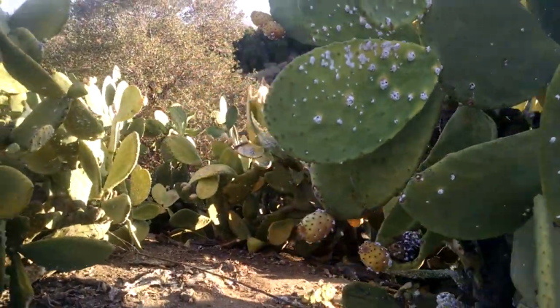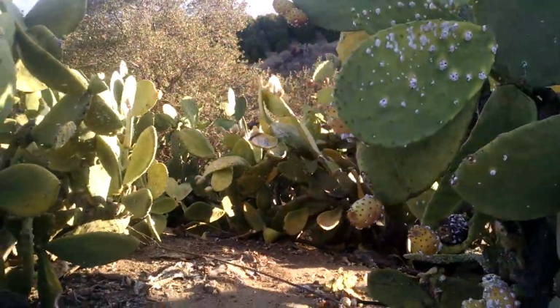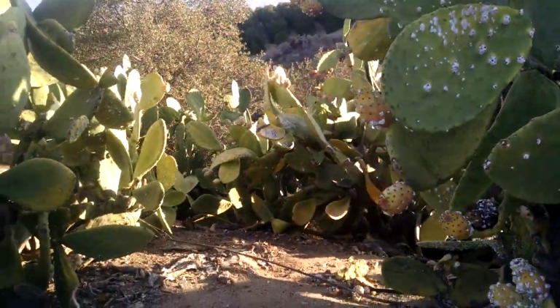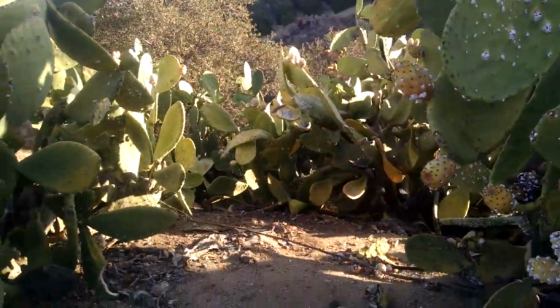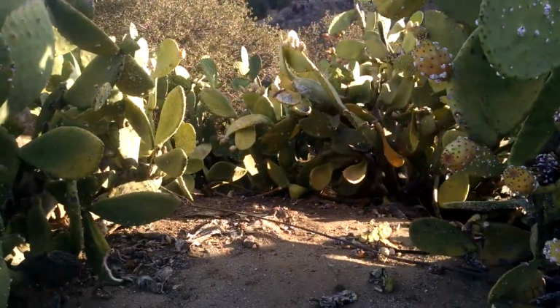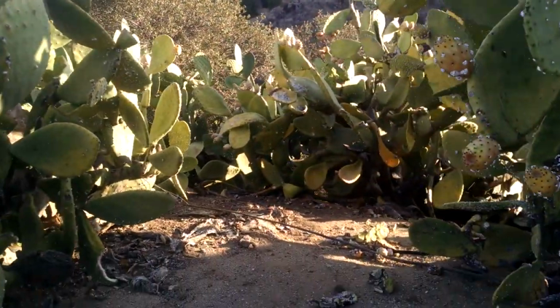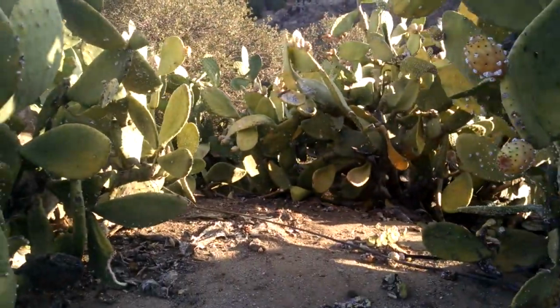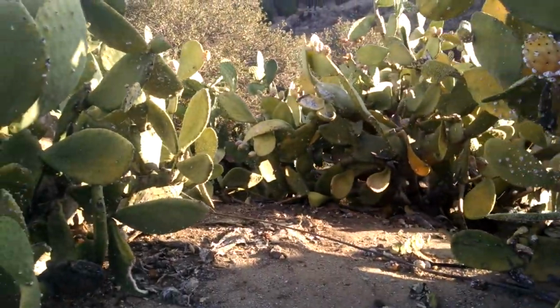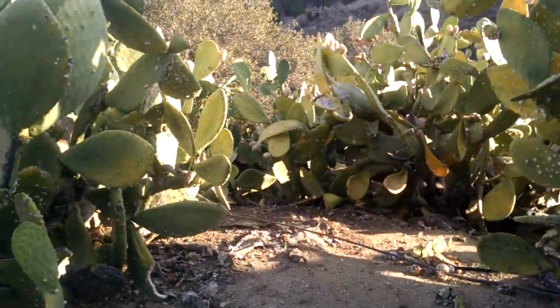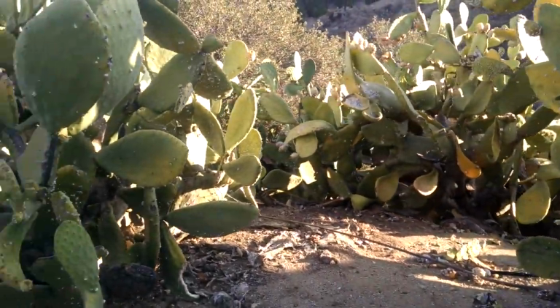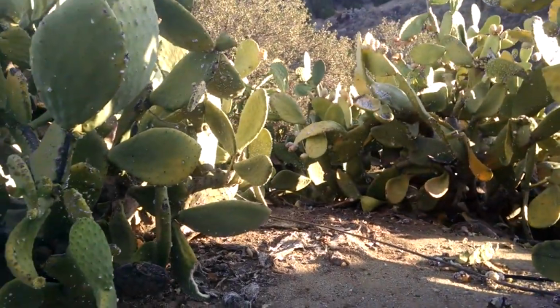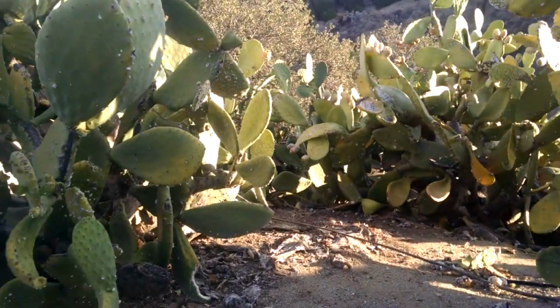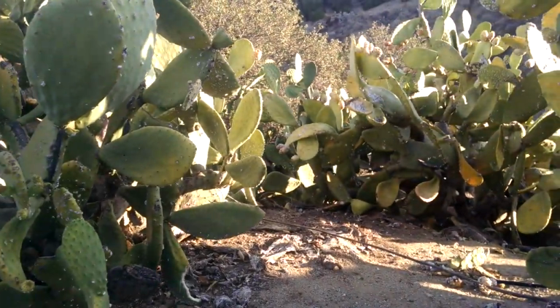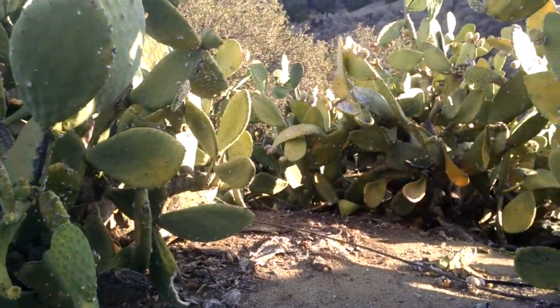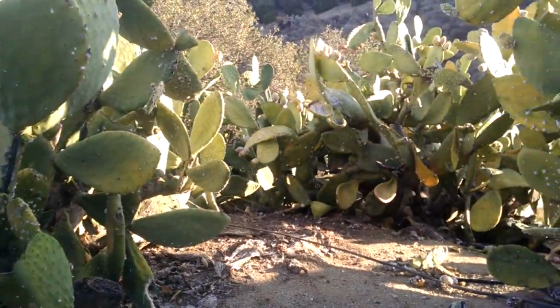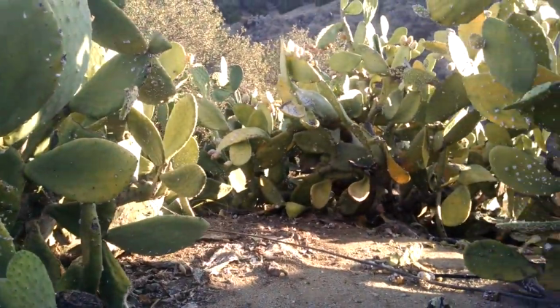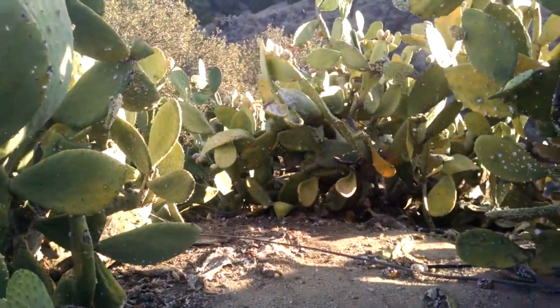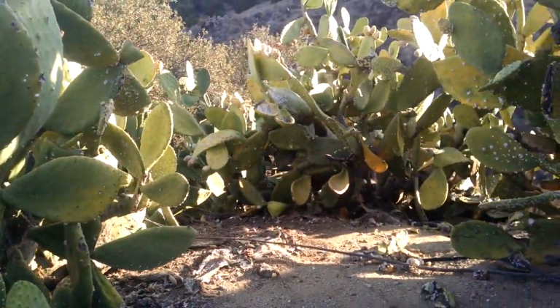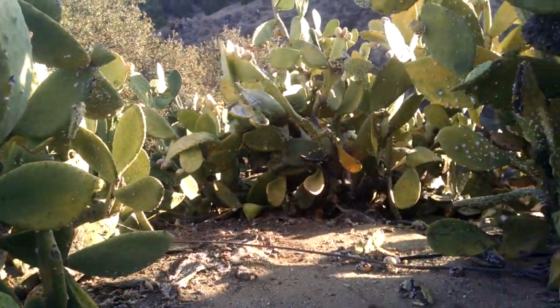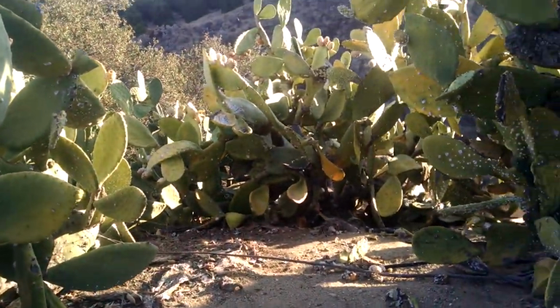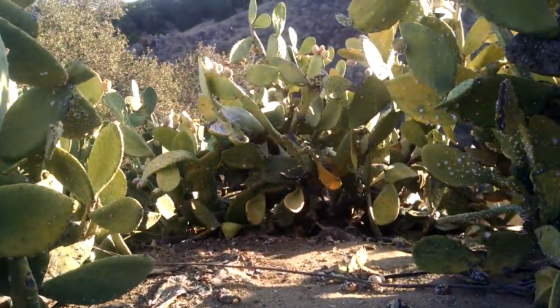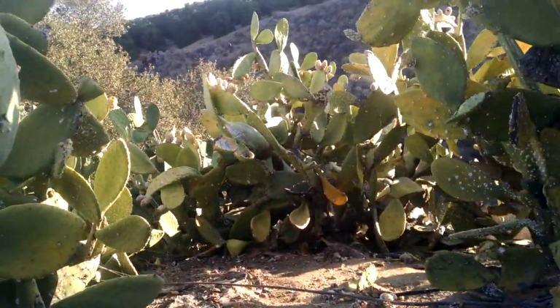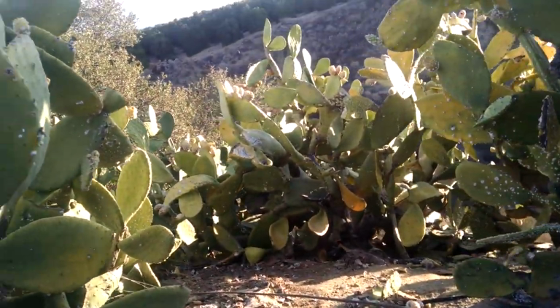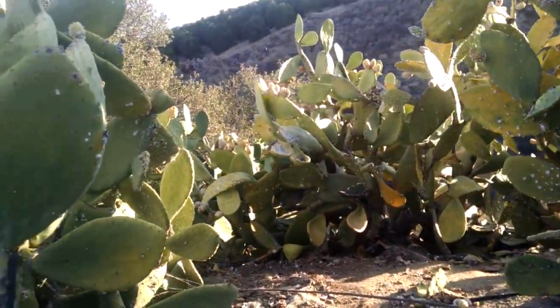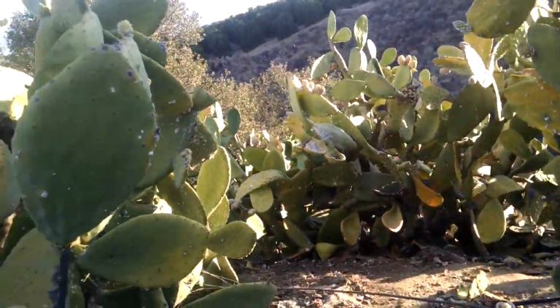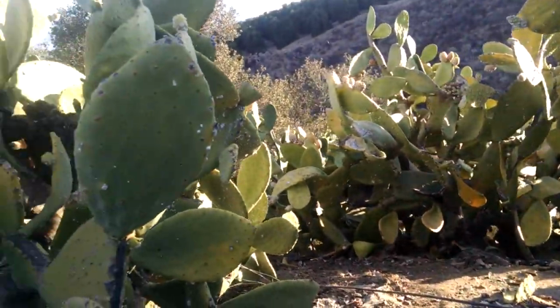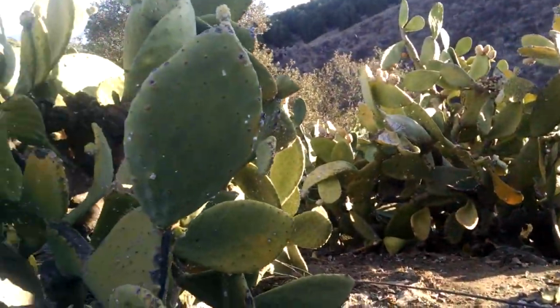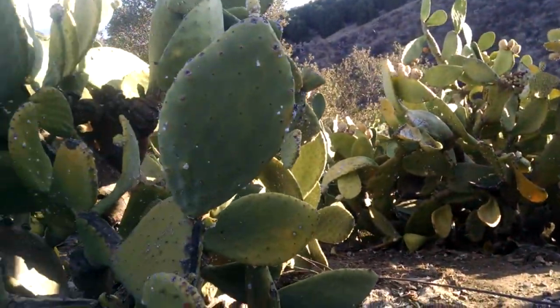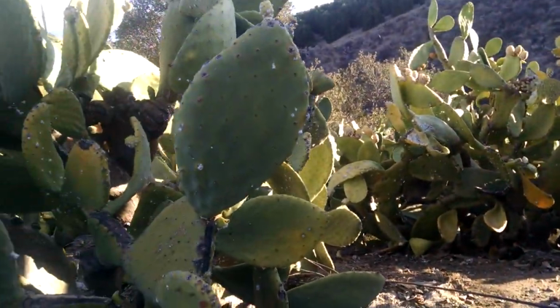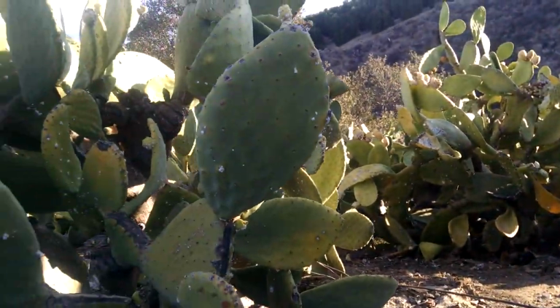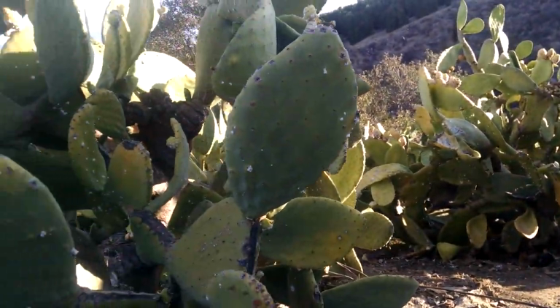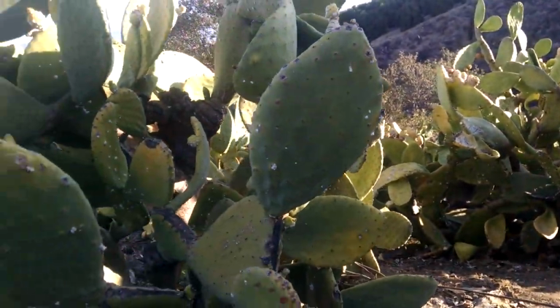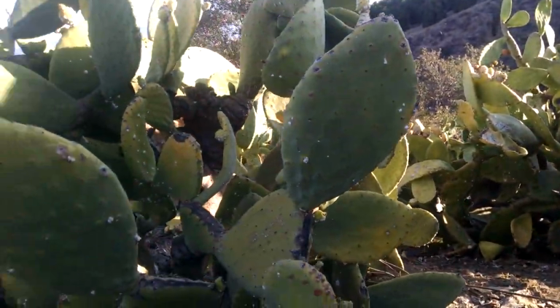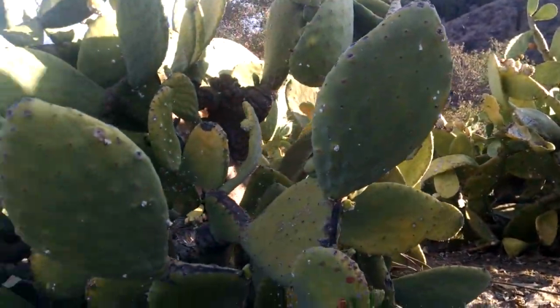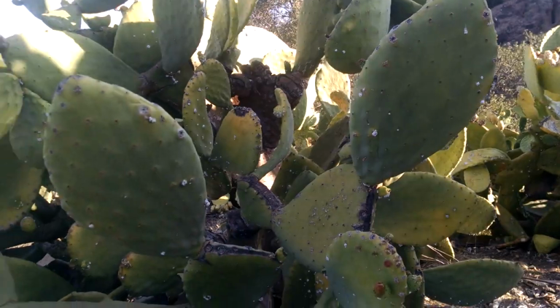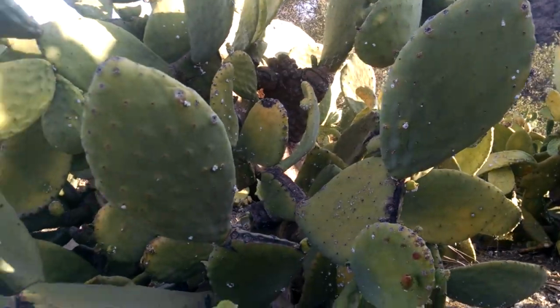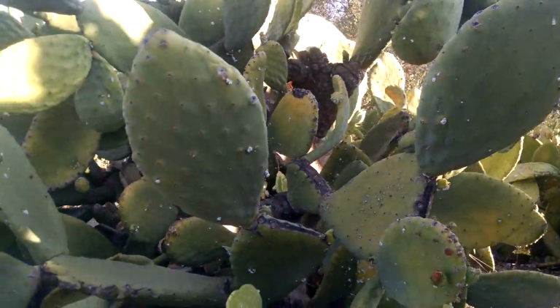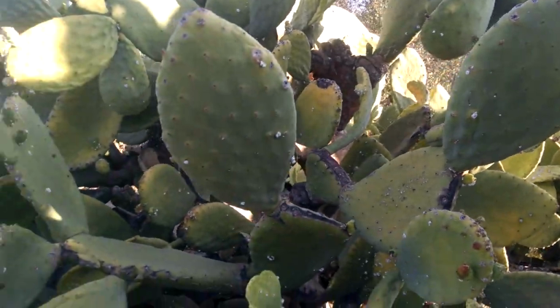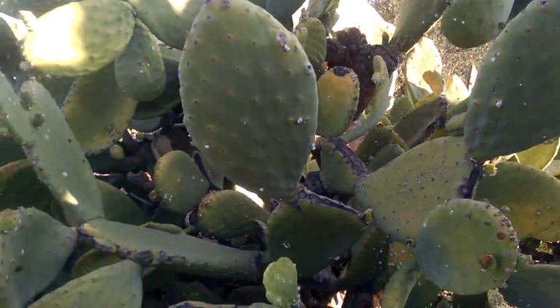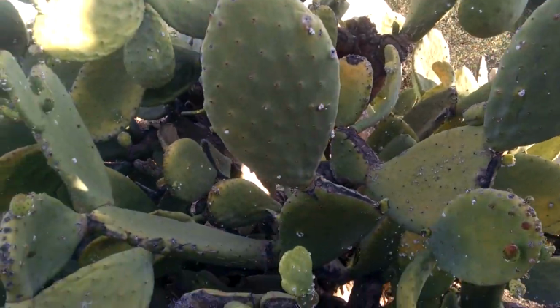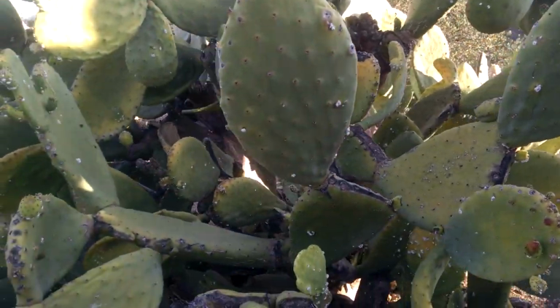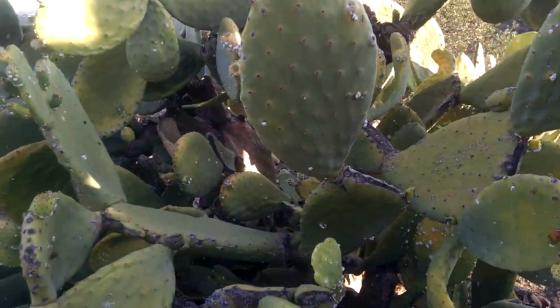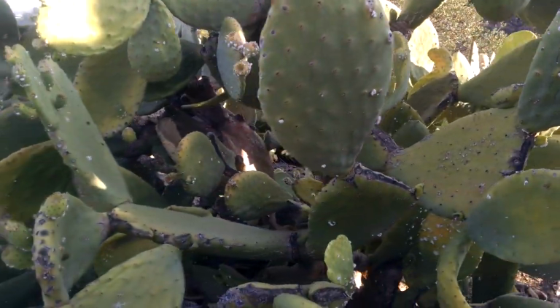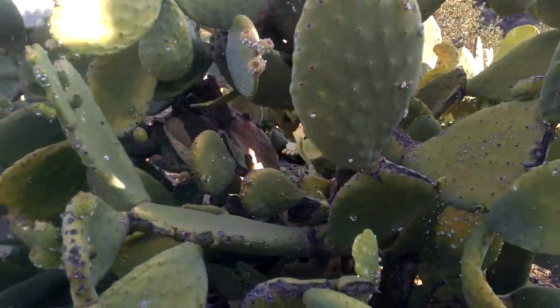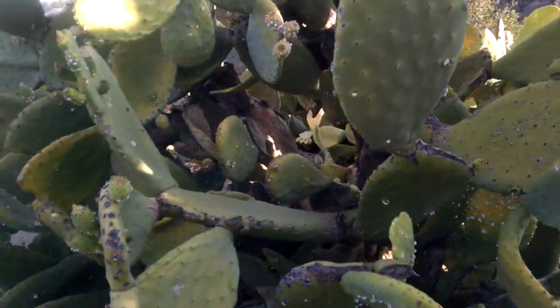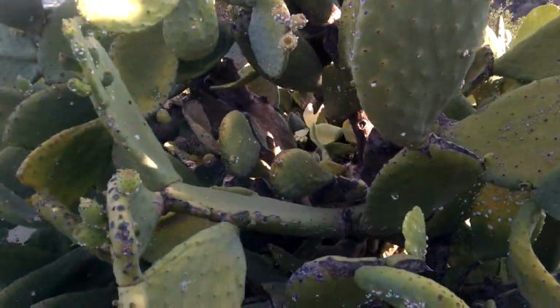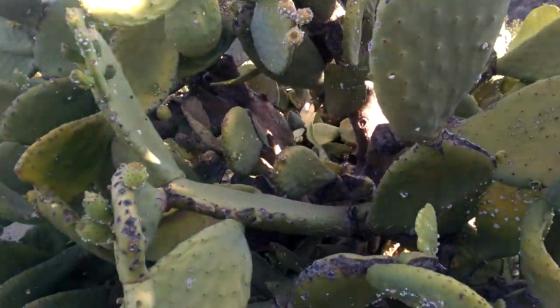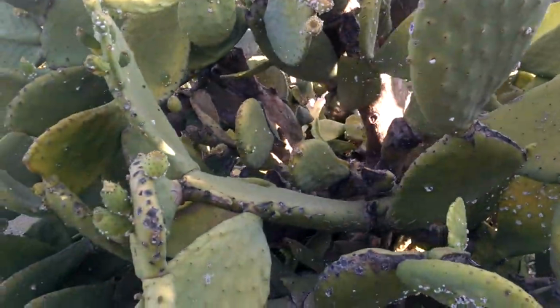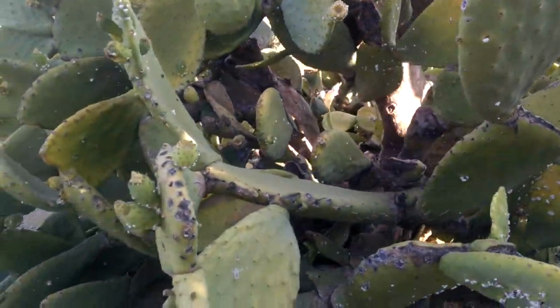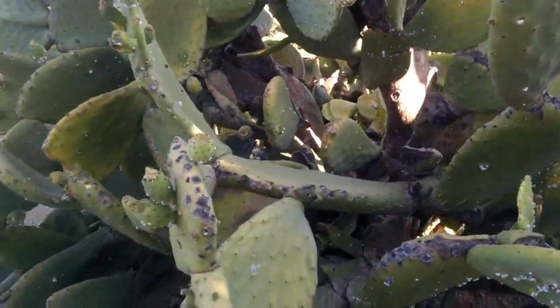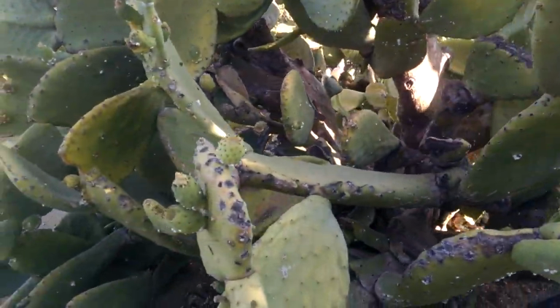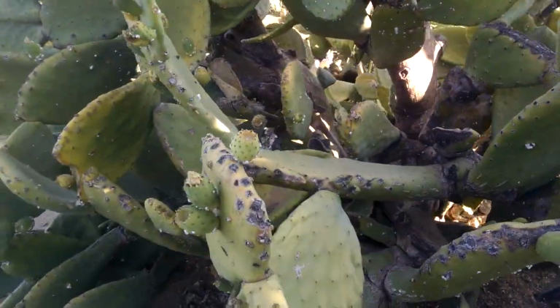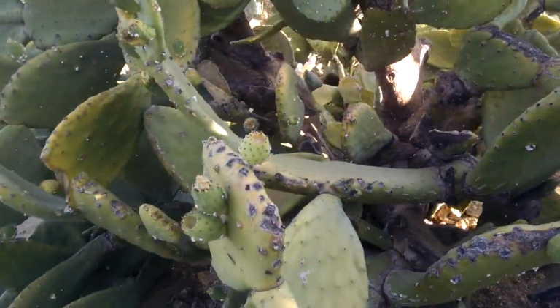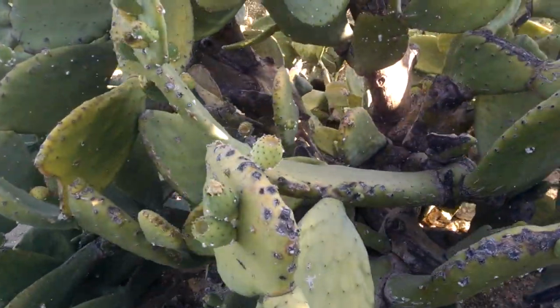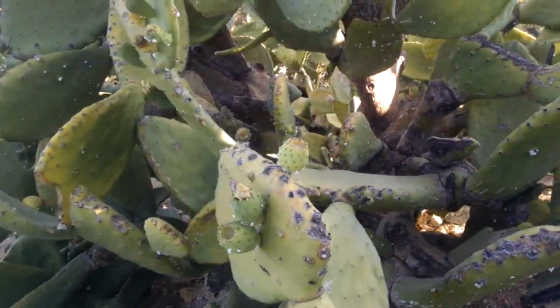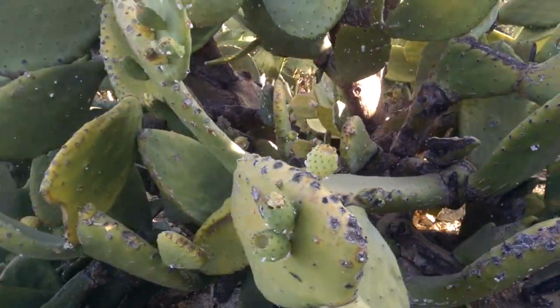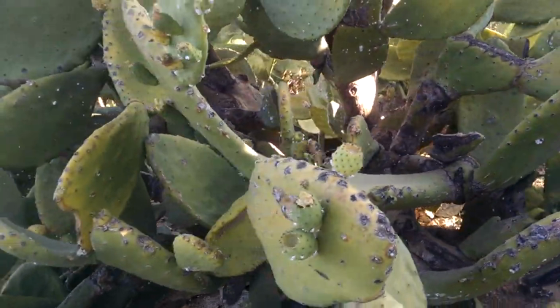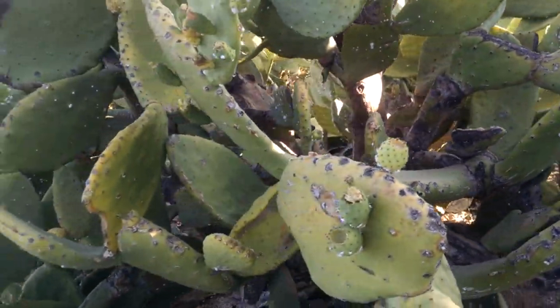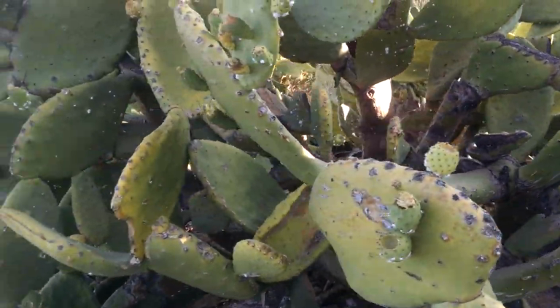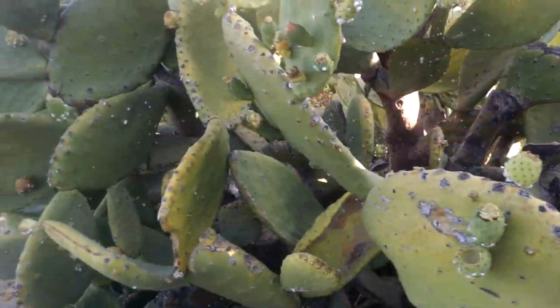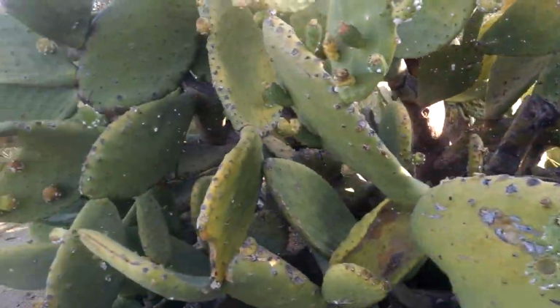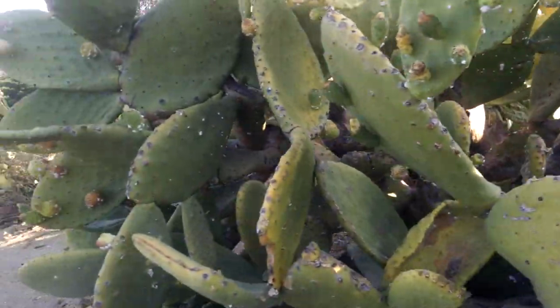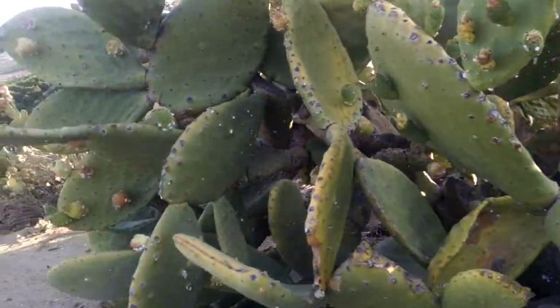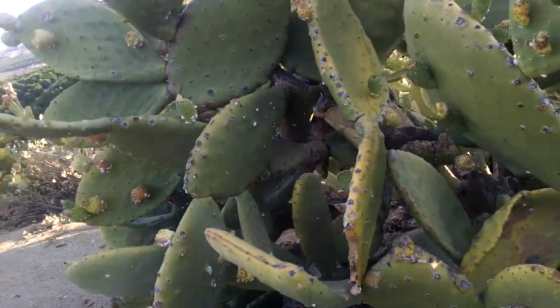However, I think it's dying. It's pretty much dying. Most of the plants don't have any prickly pears on them at all.